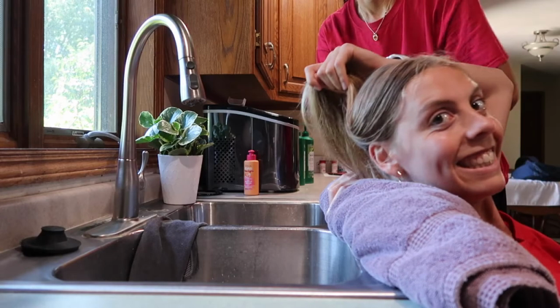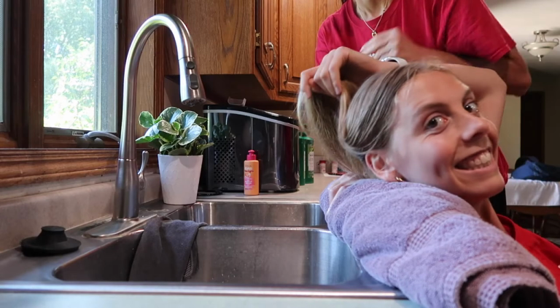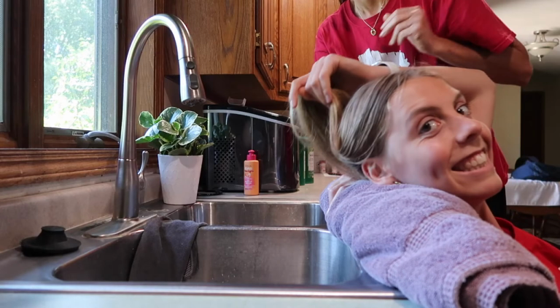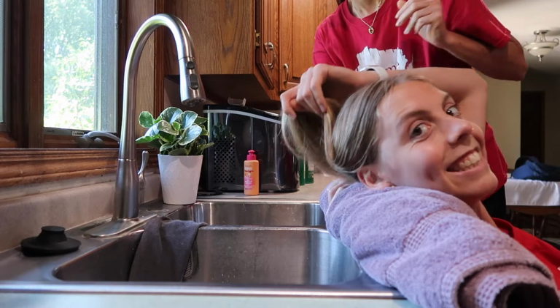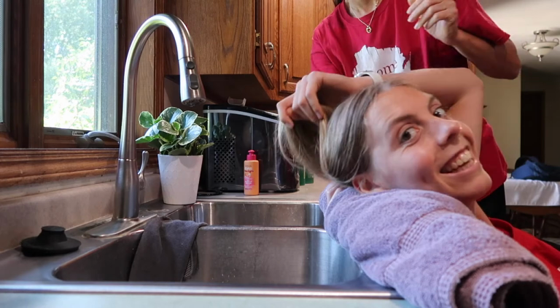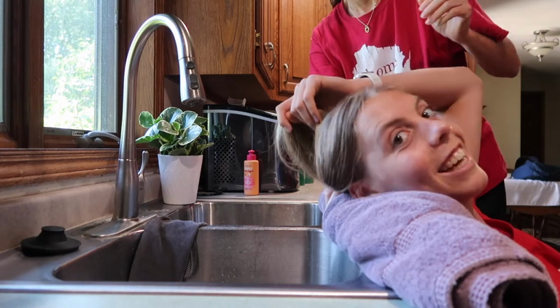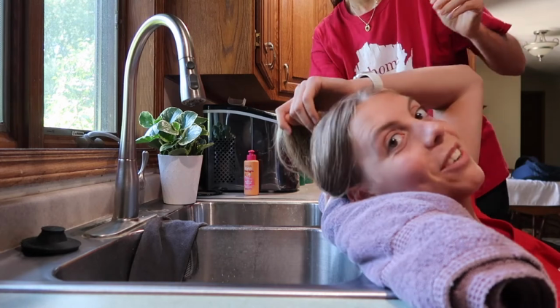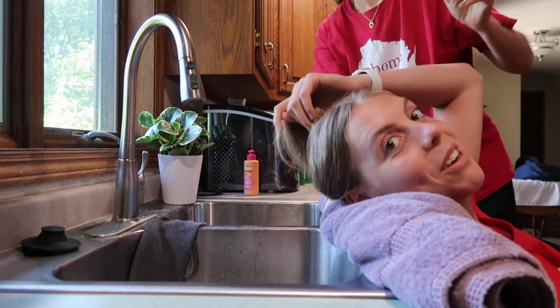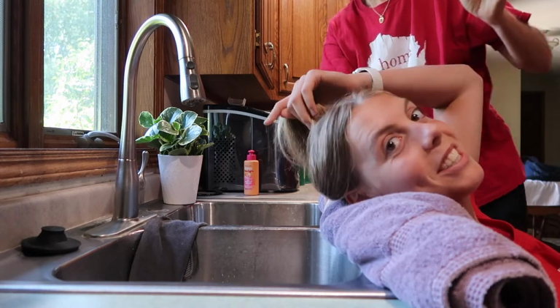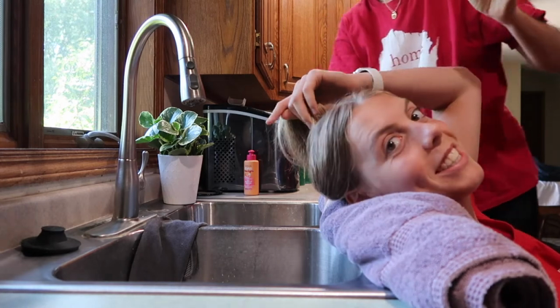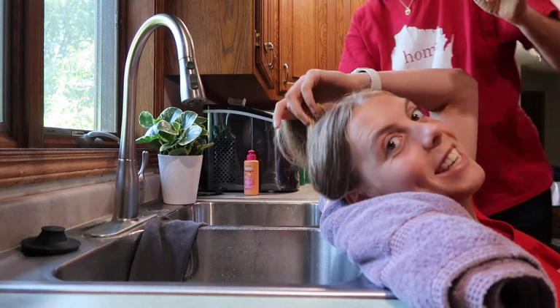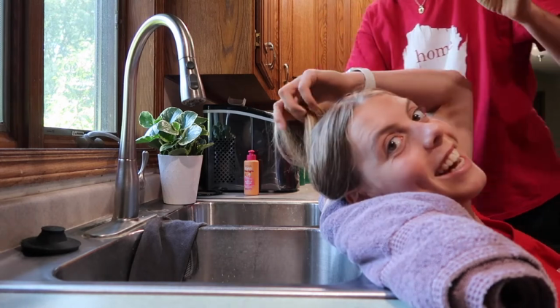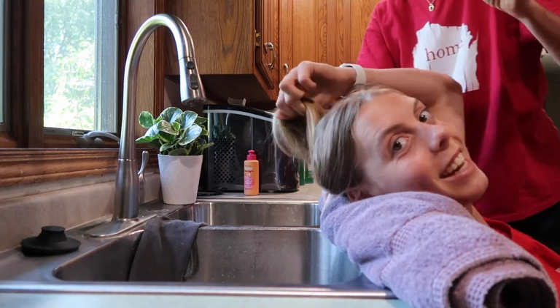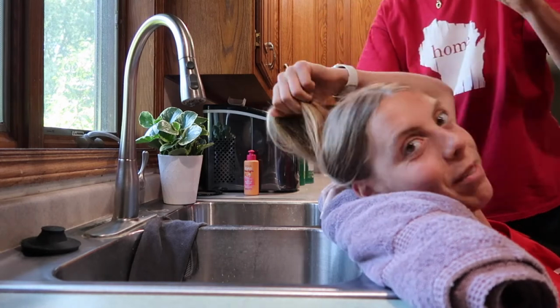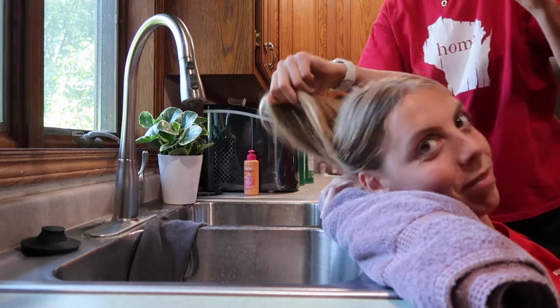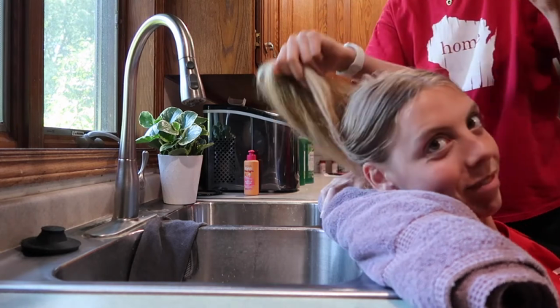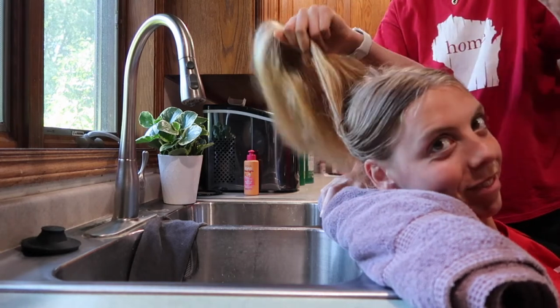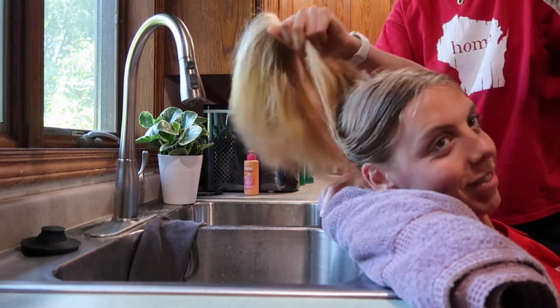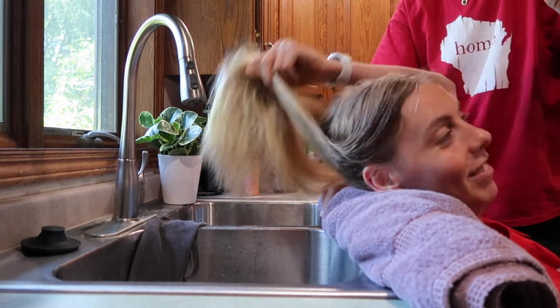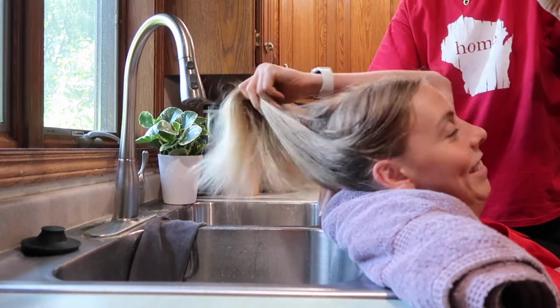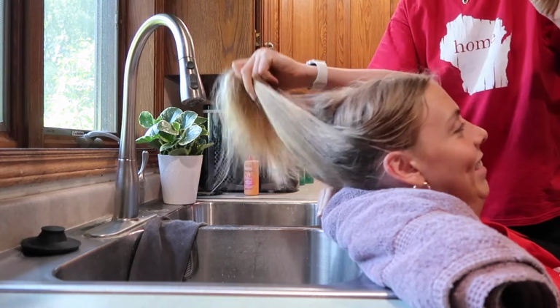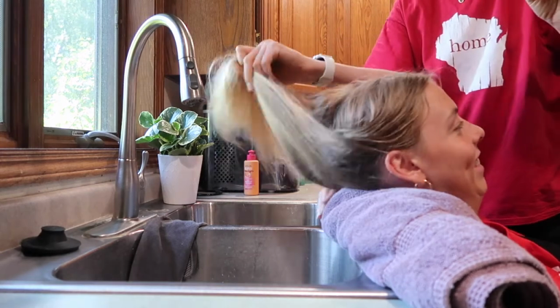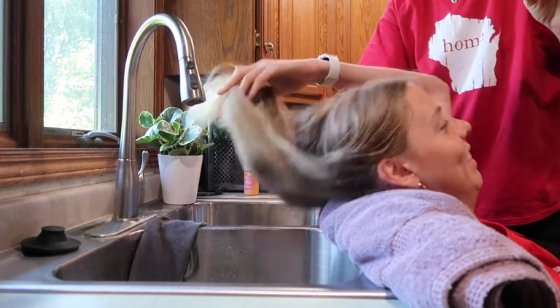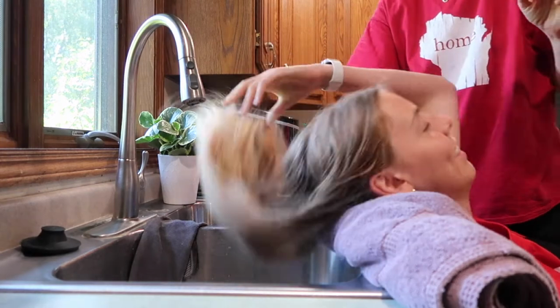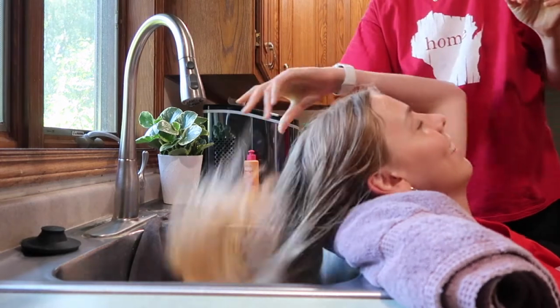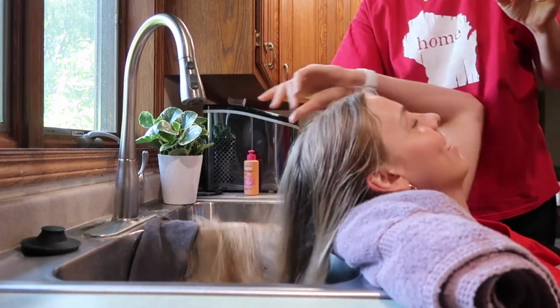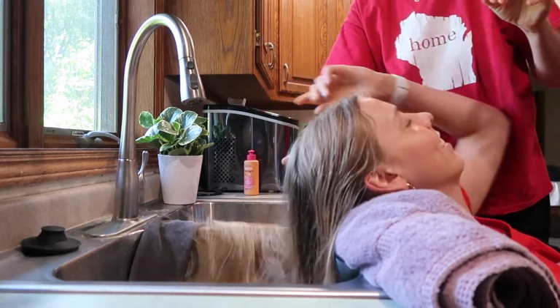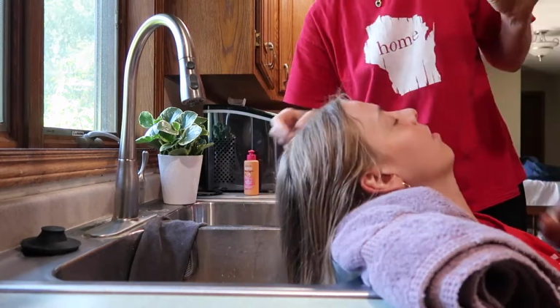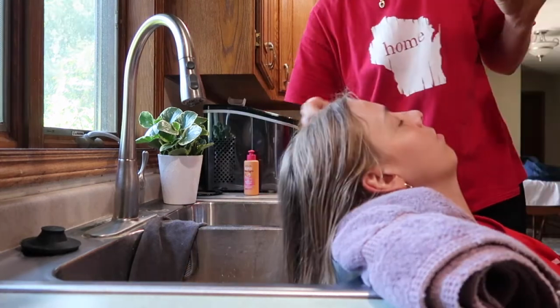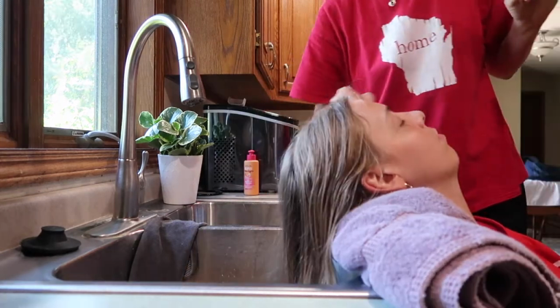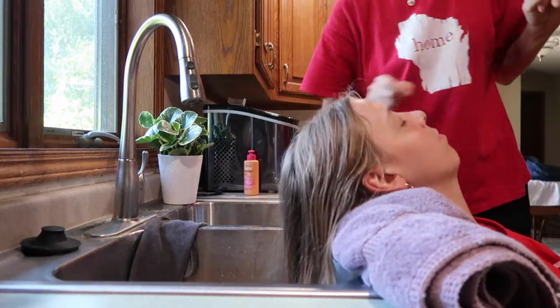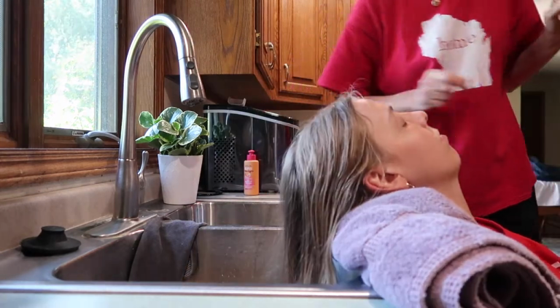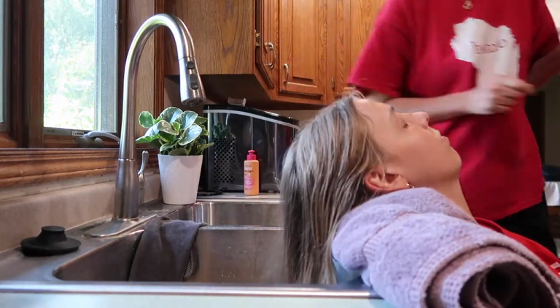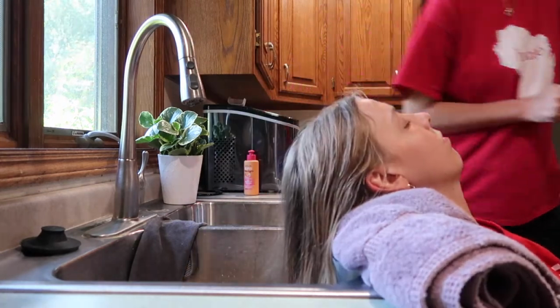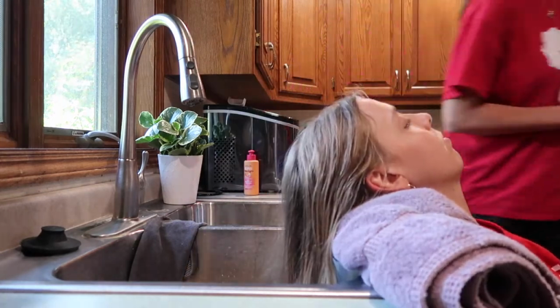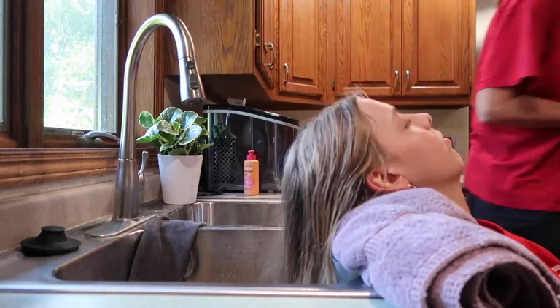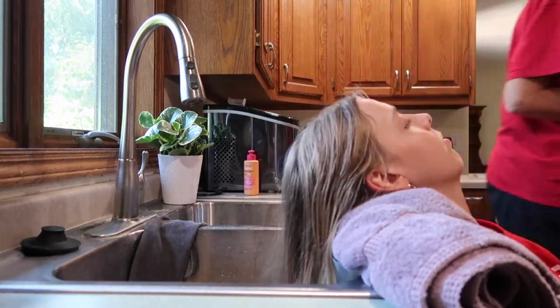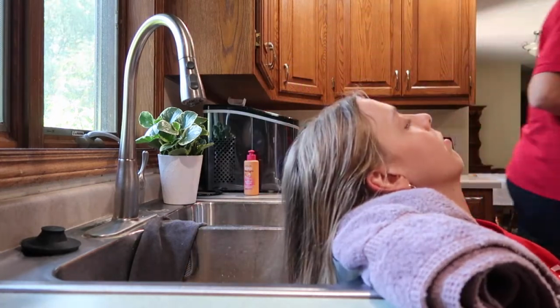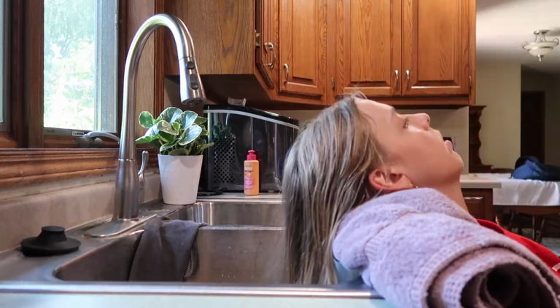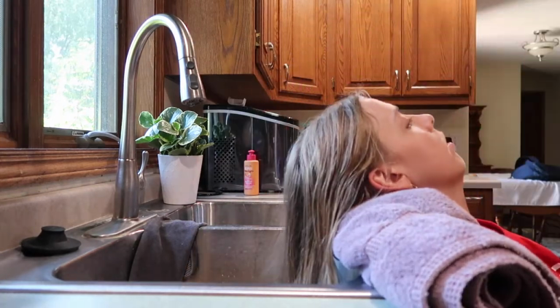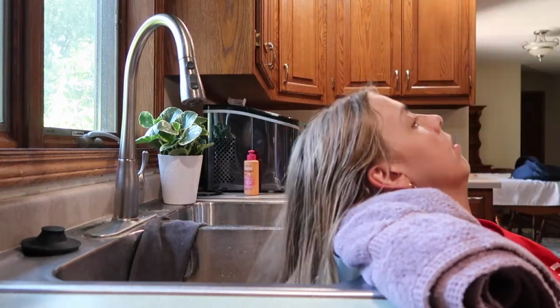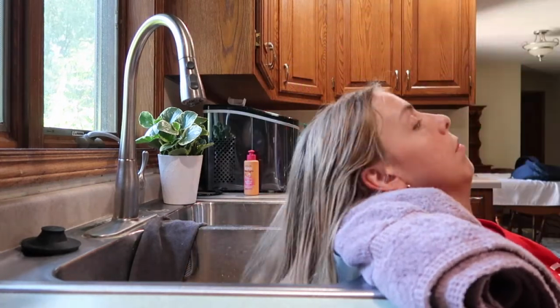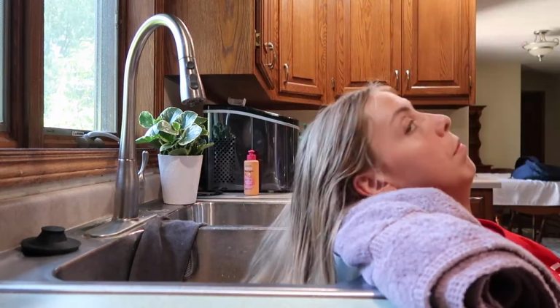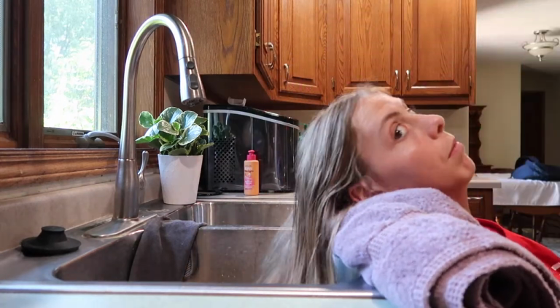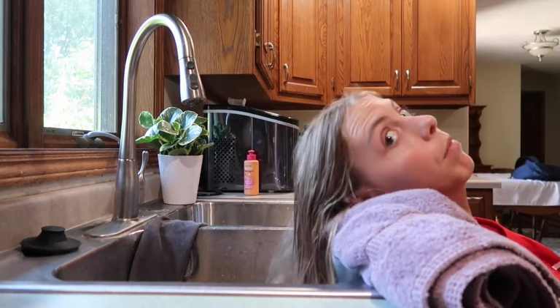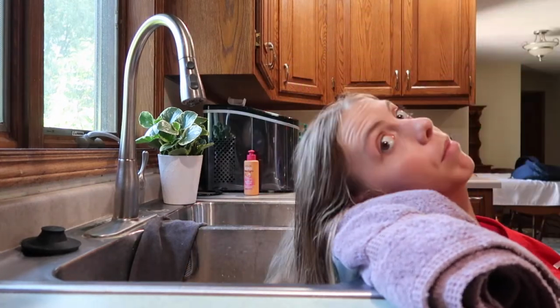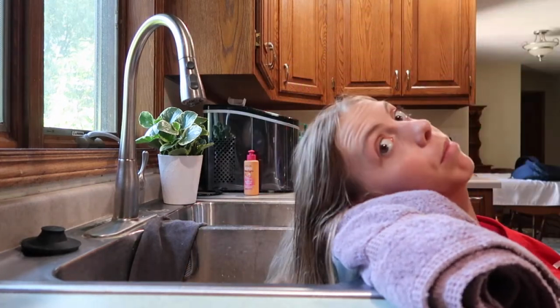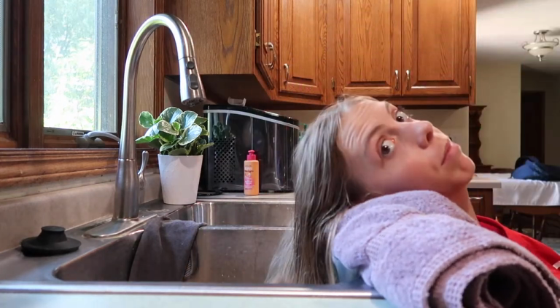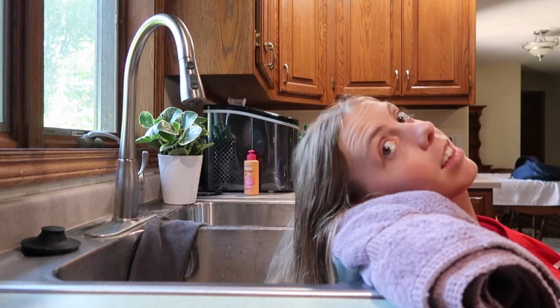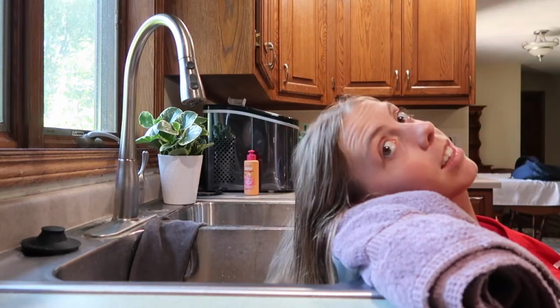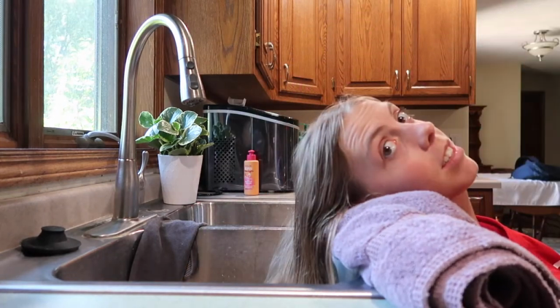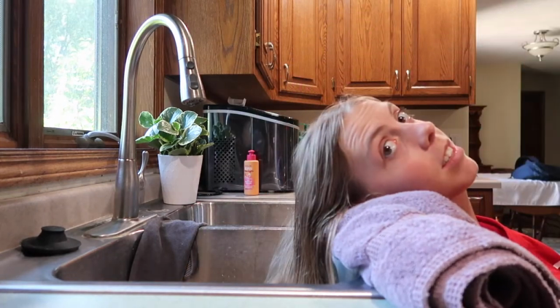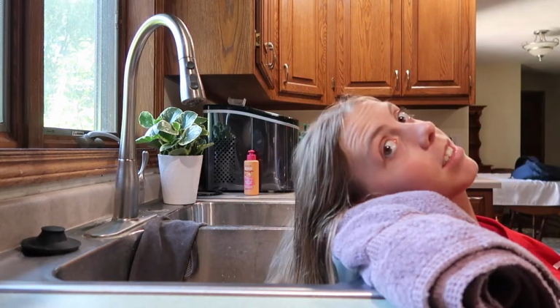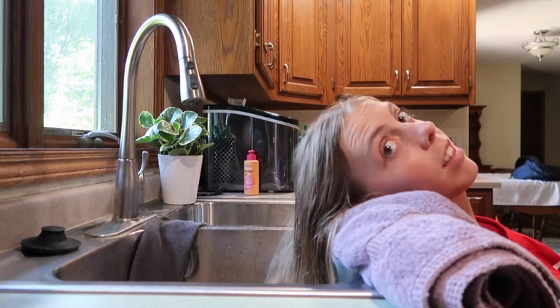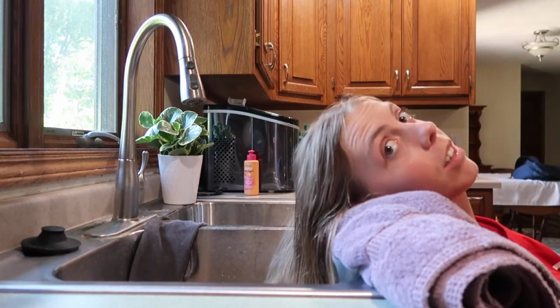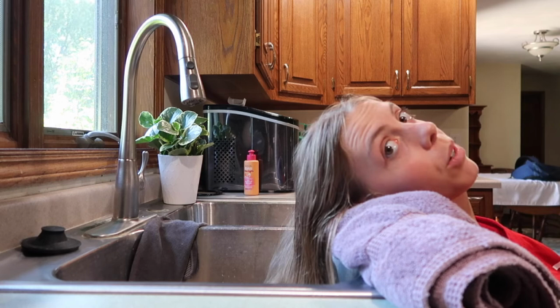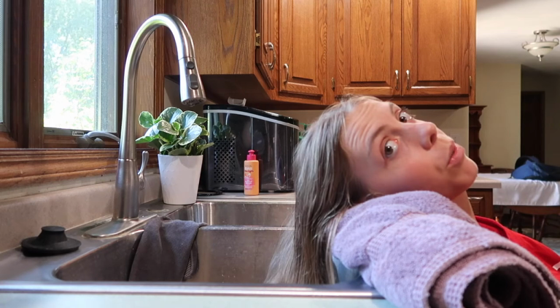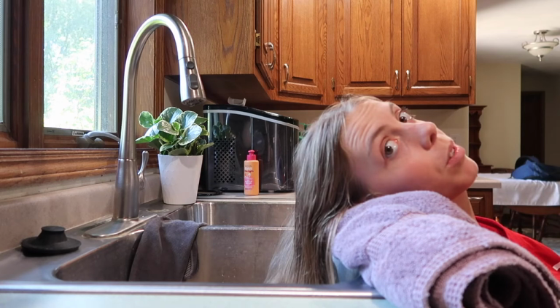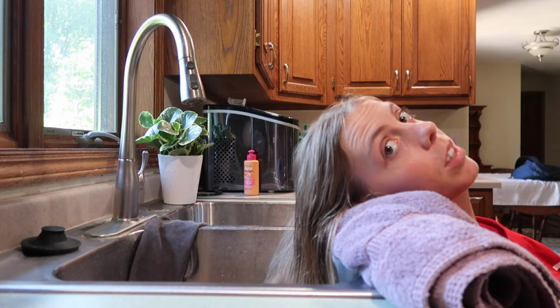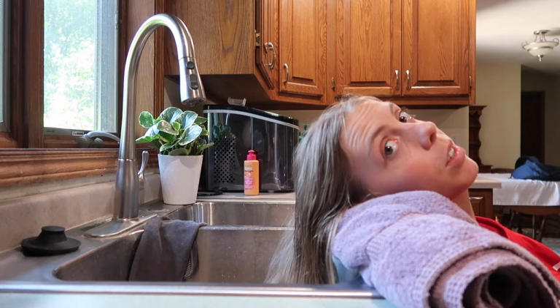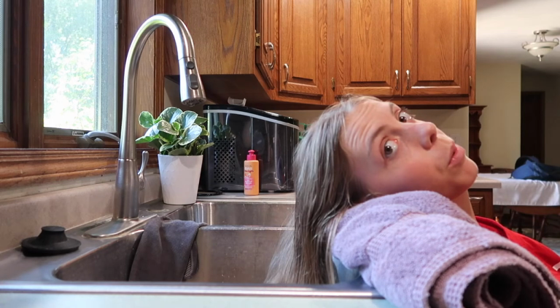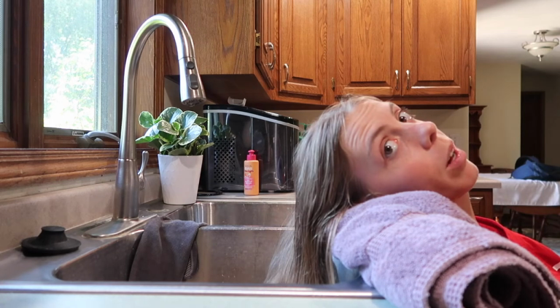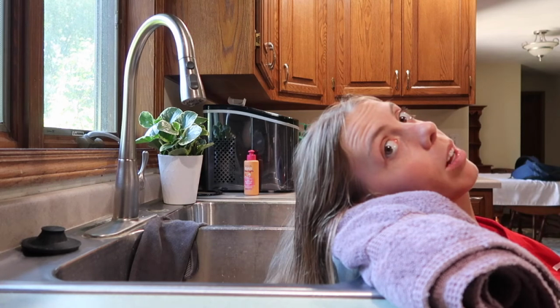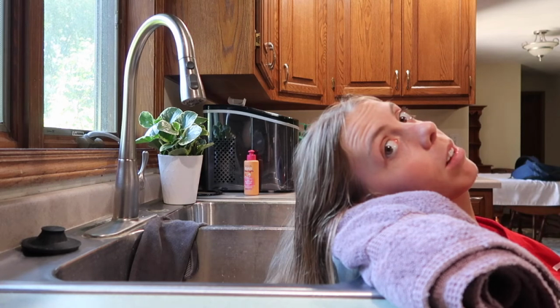Hair washing time! Yay me. This is going to go real well.